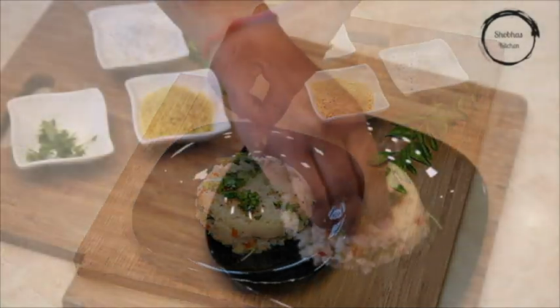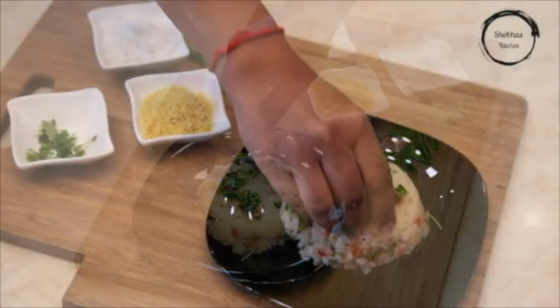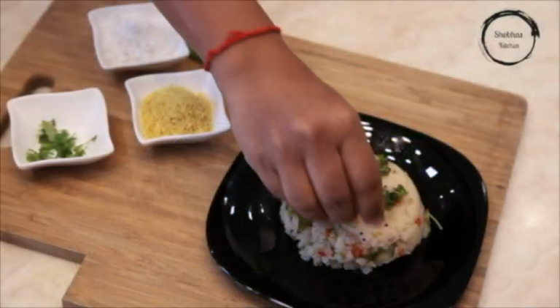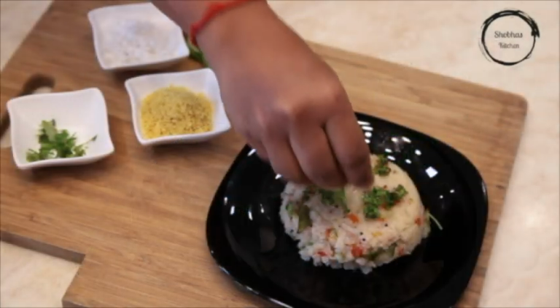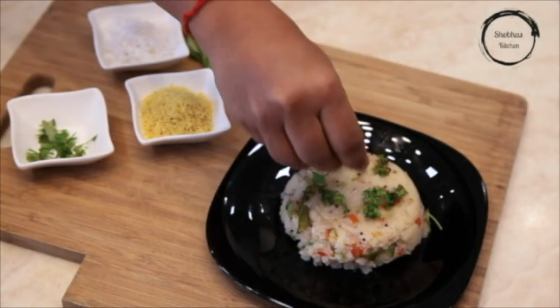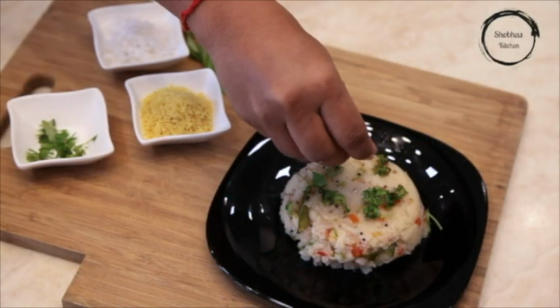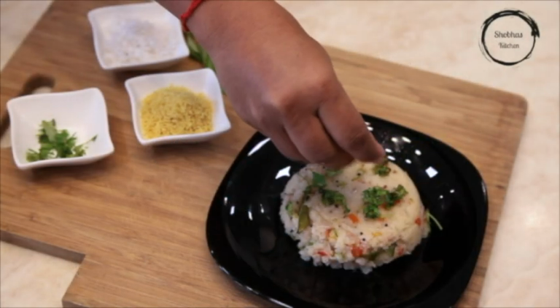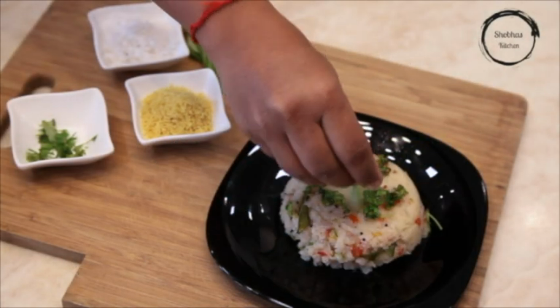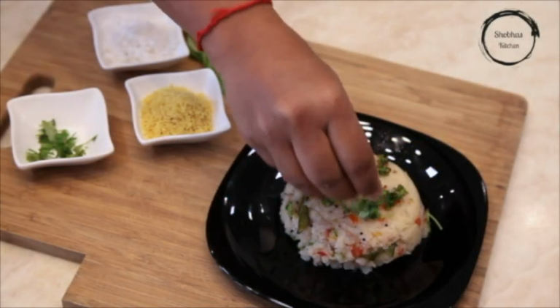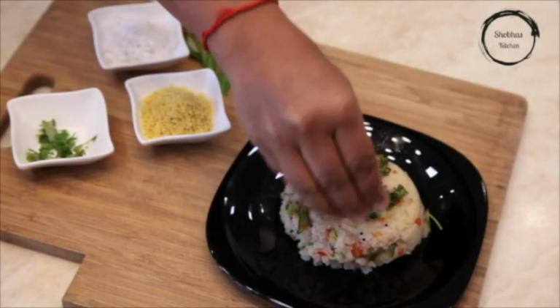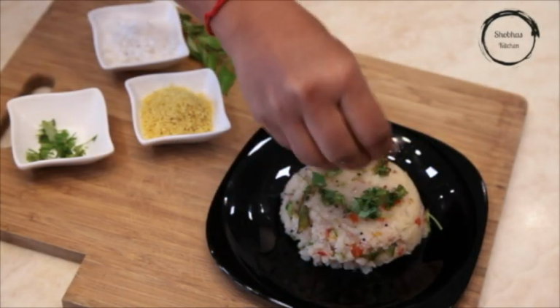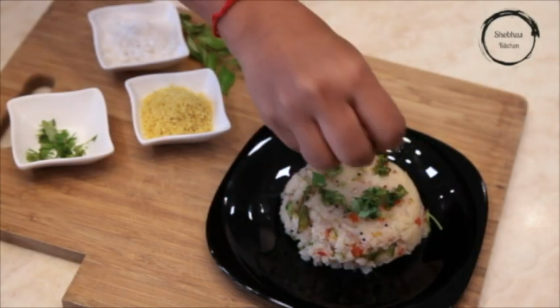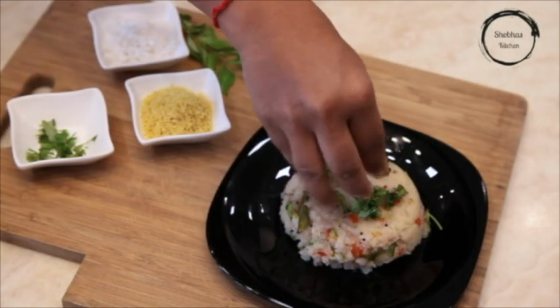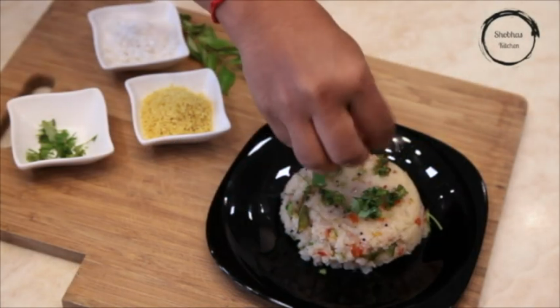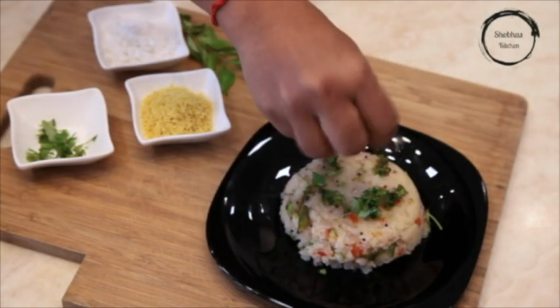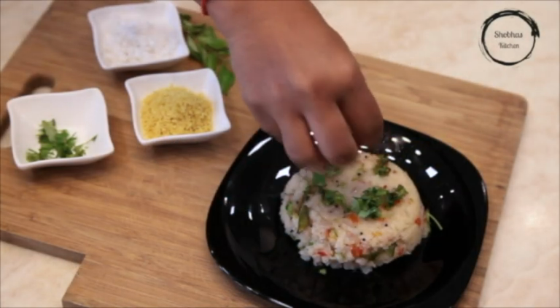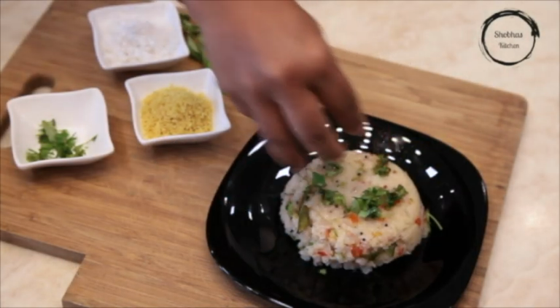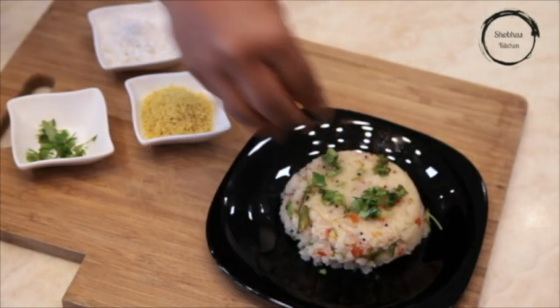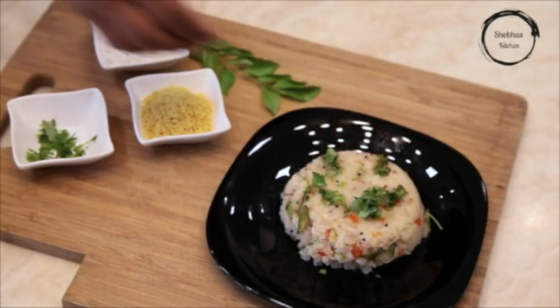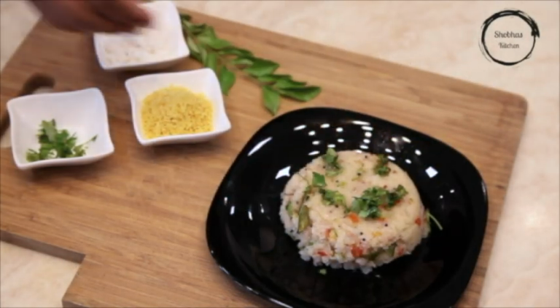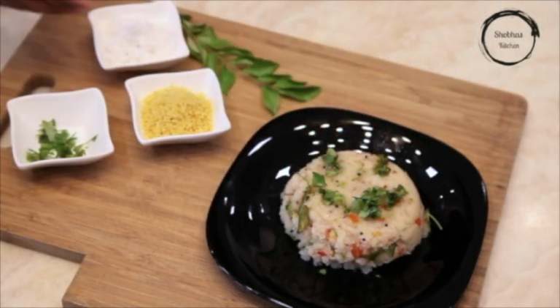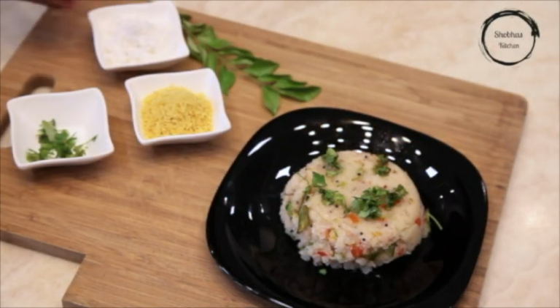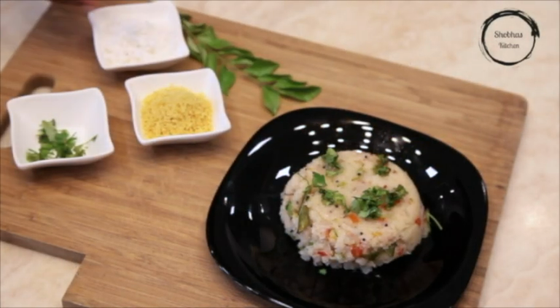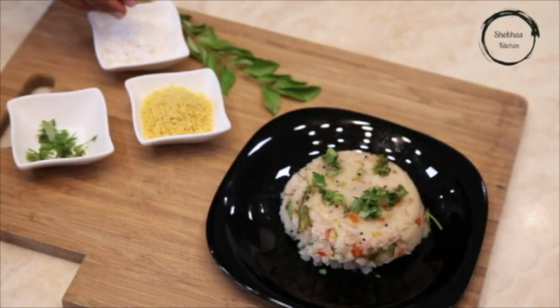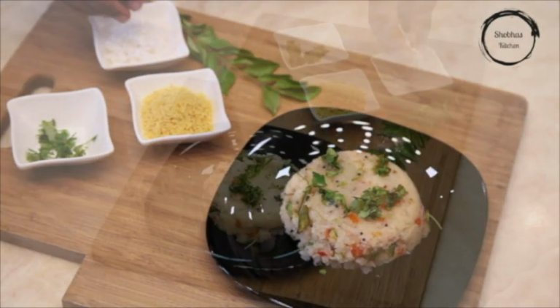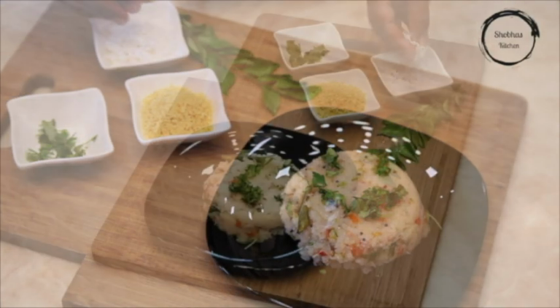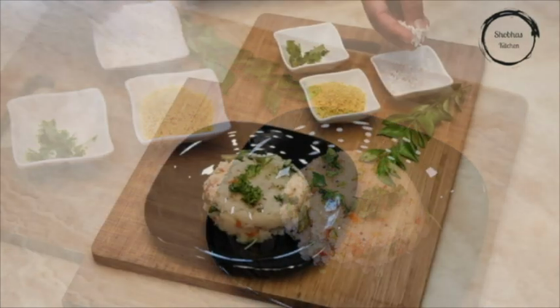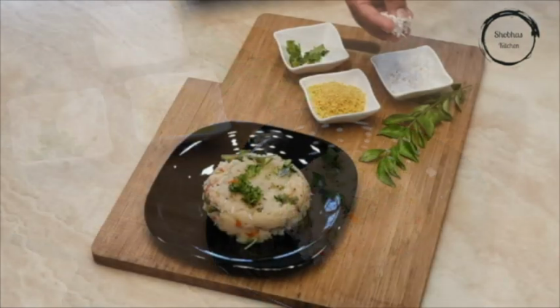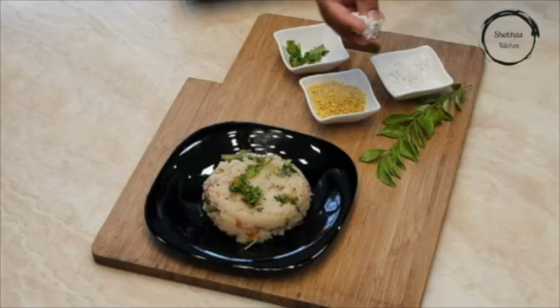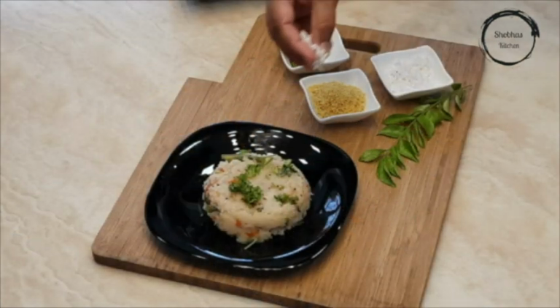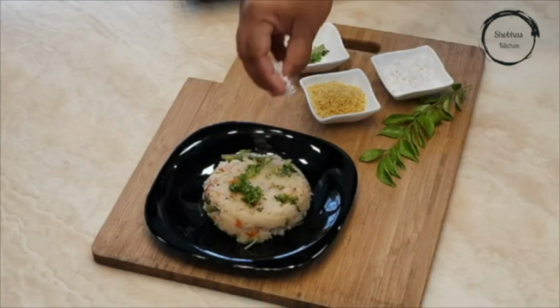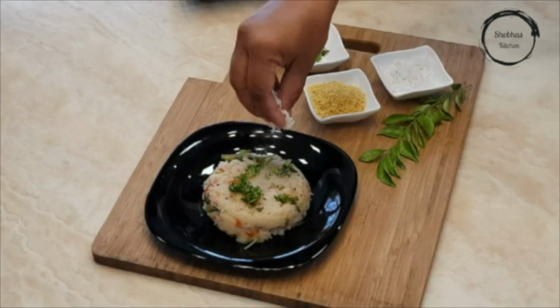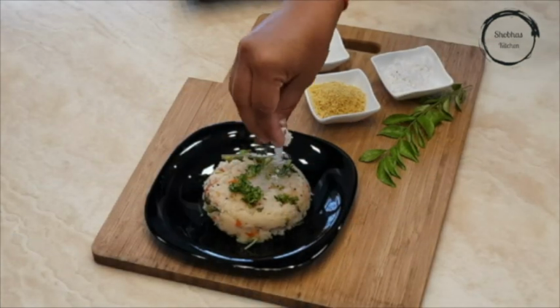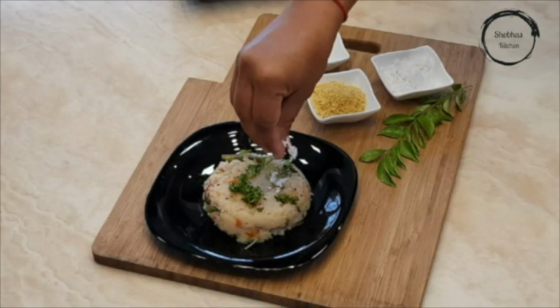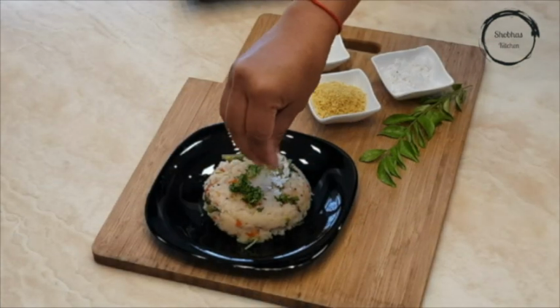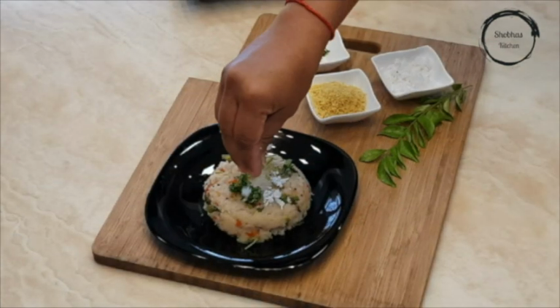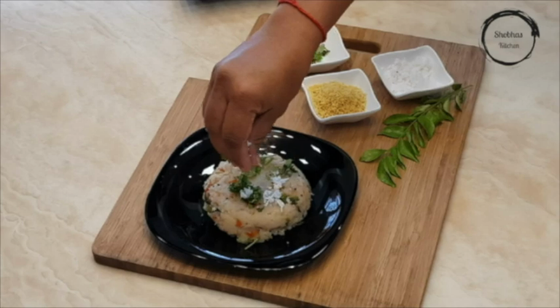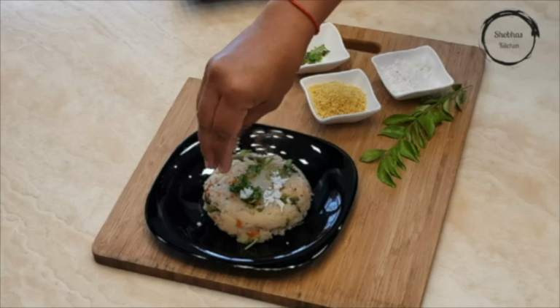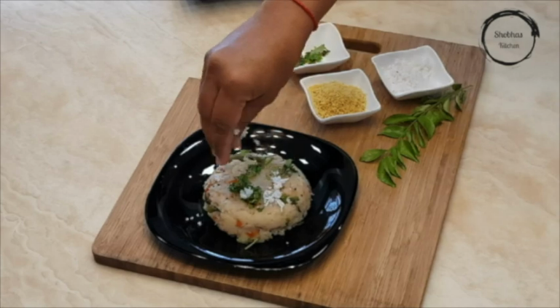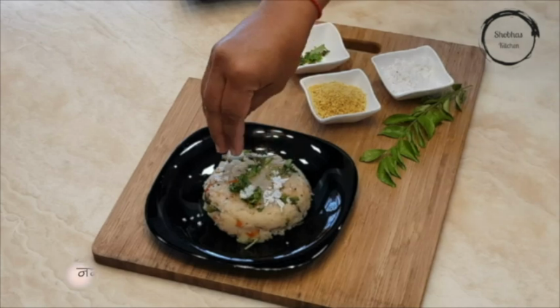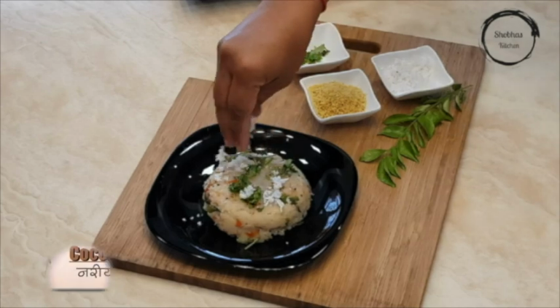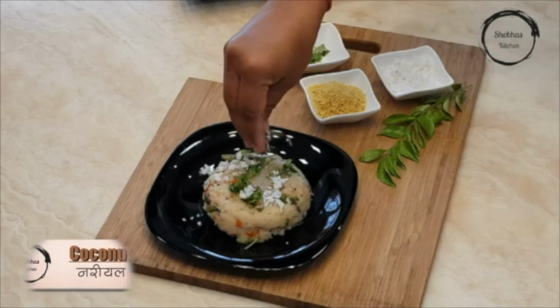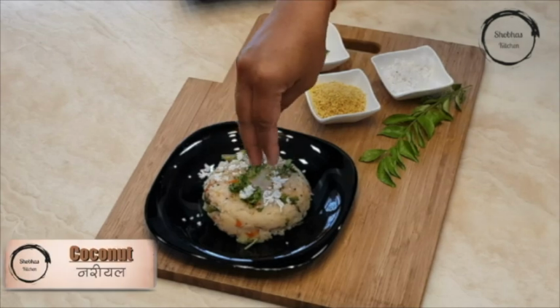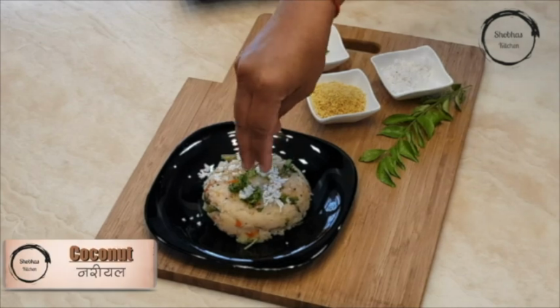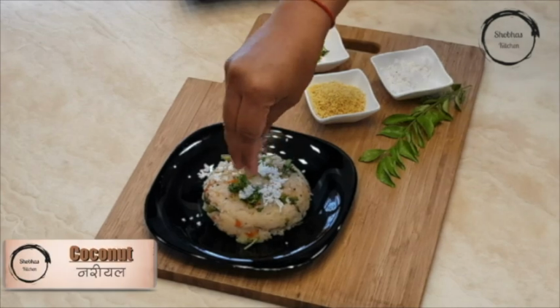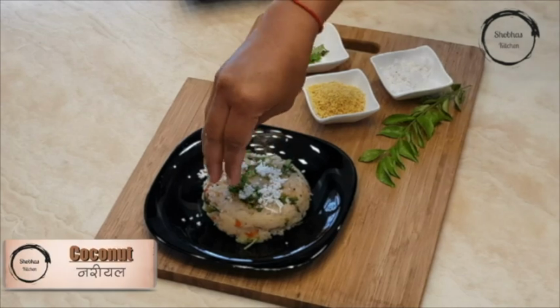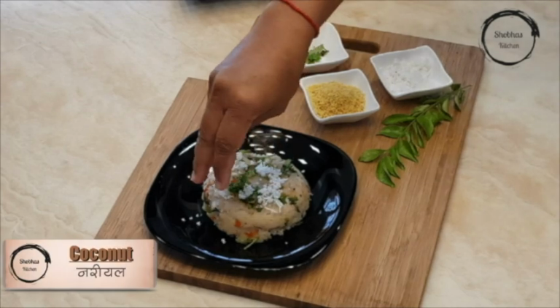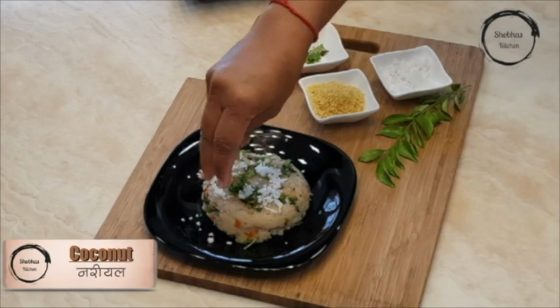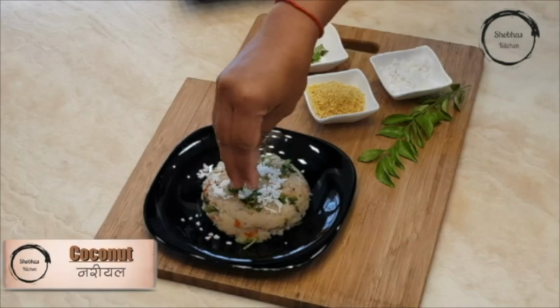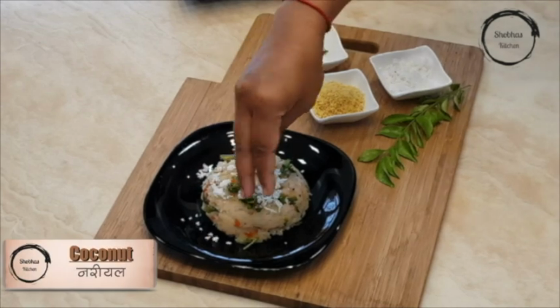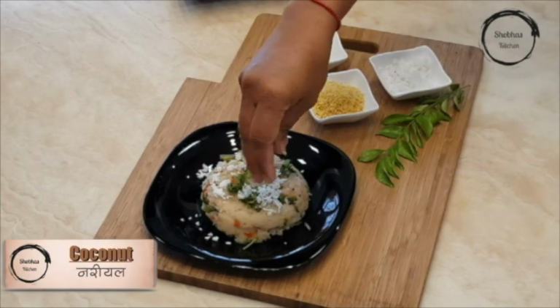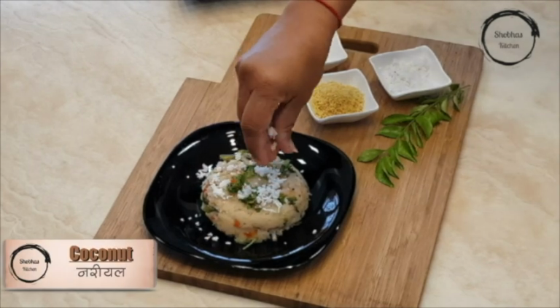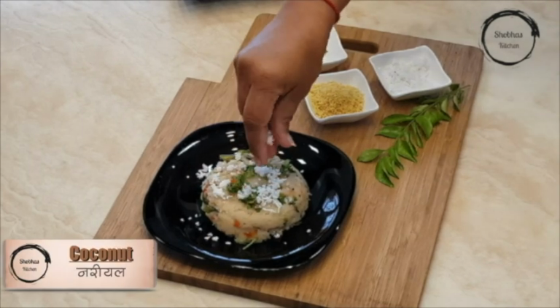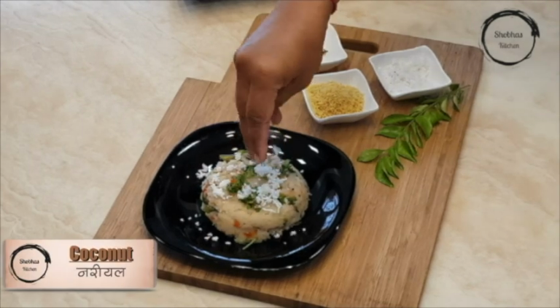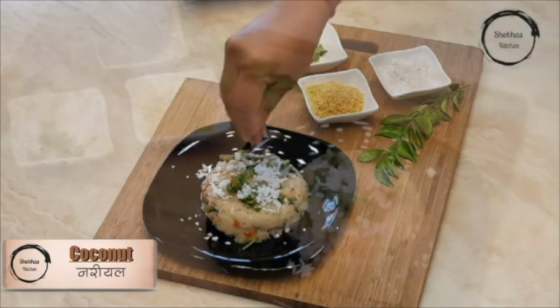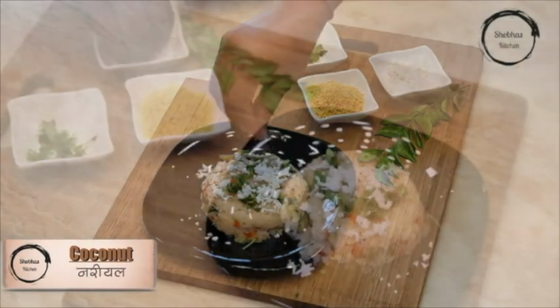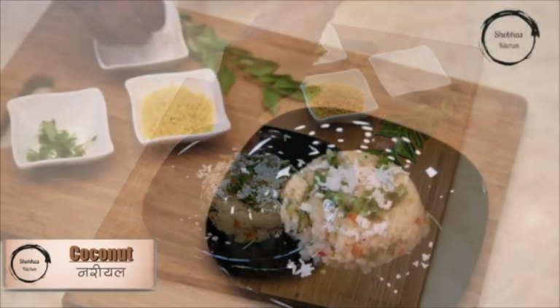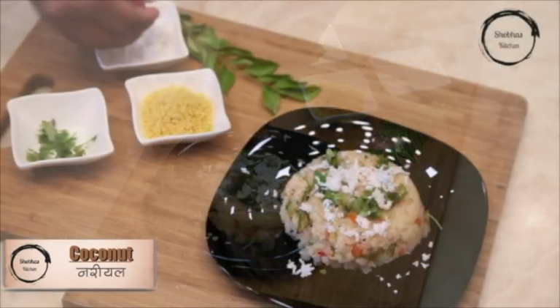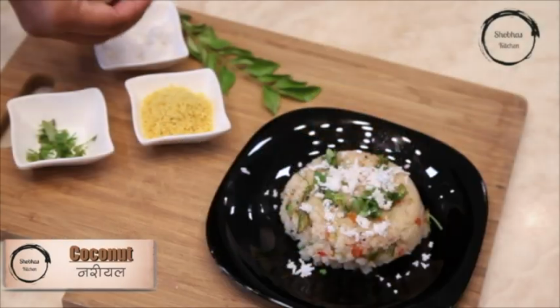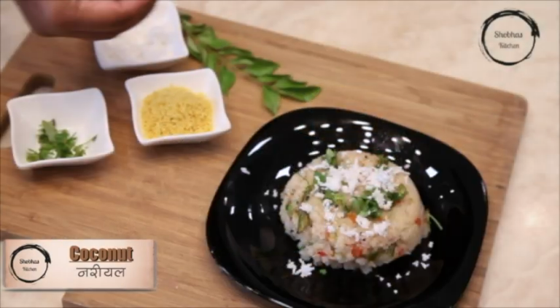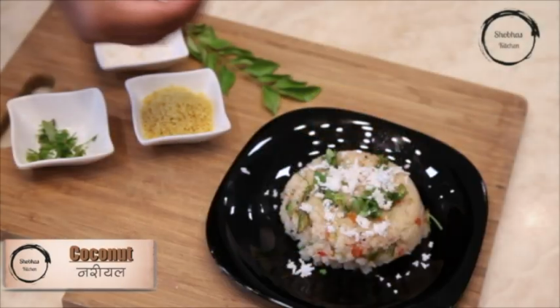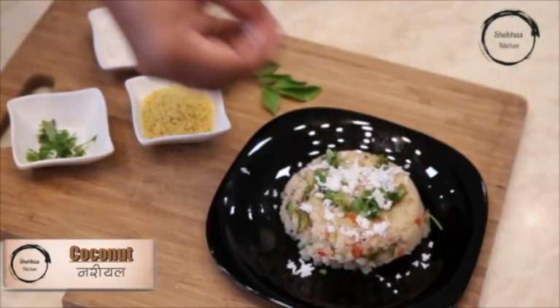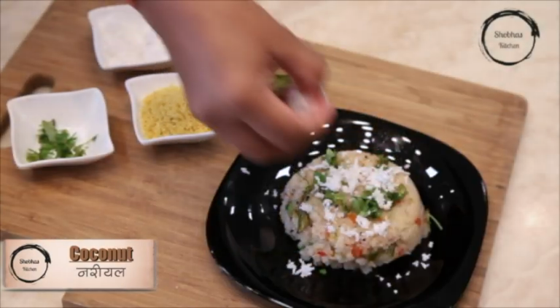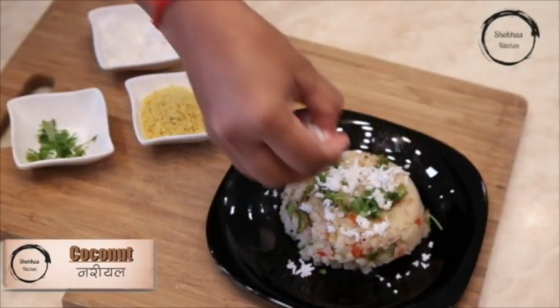Garnish with chopped coriander and freshly grated coconut, and serve it with chutney.